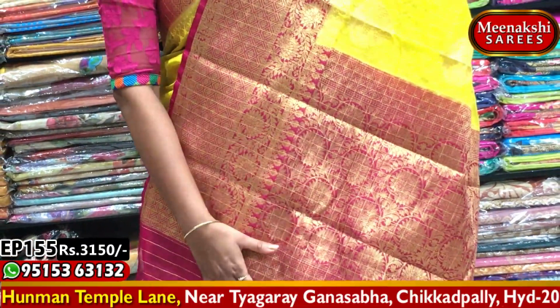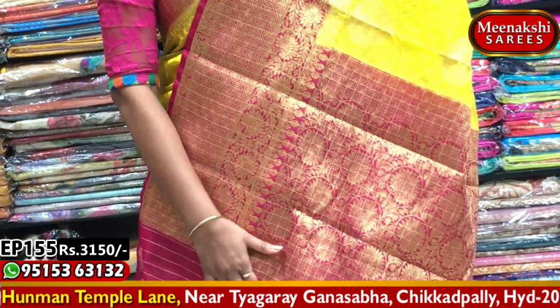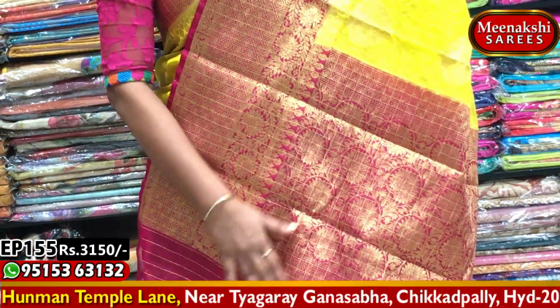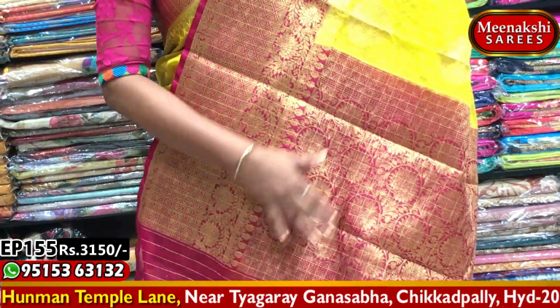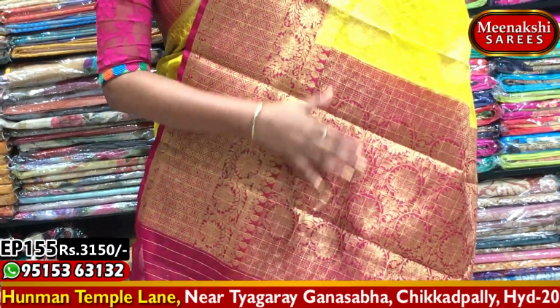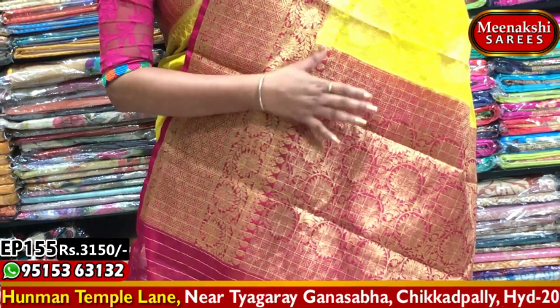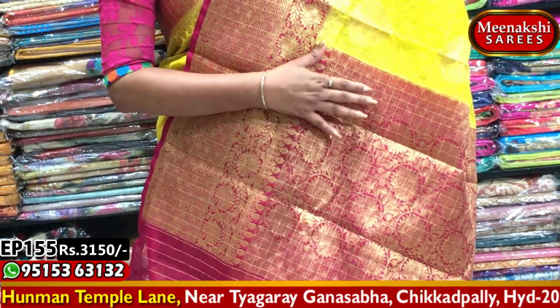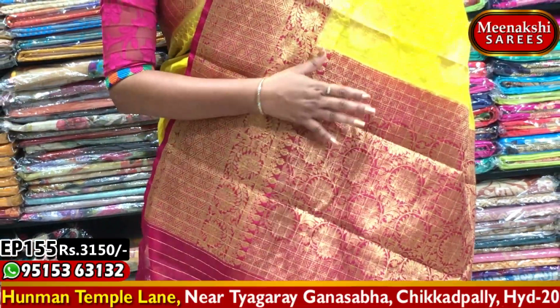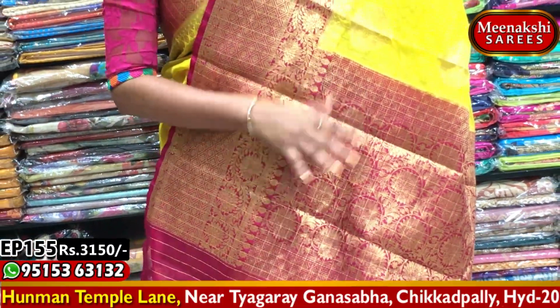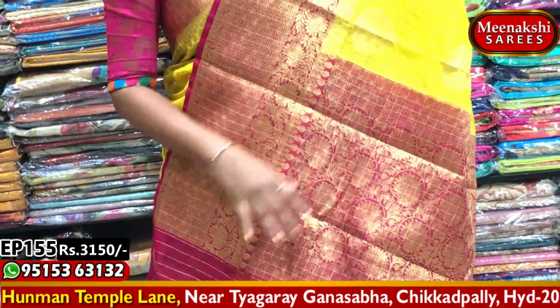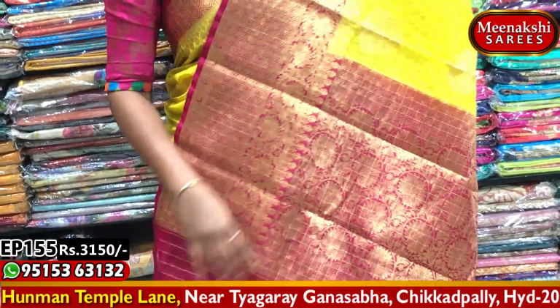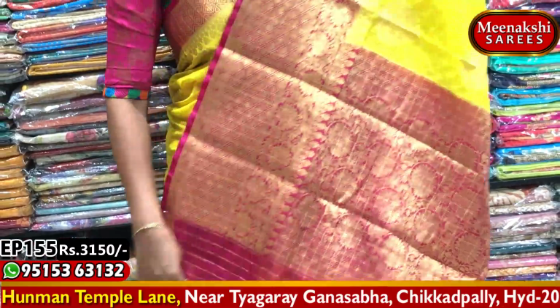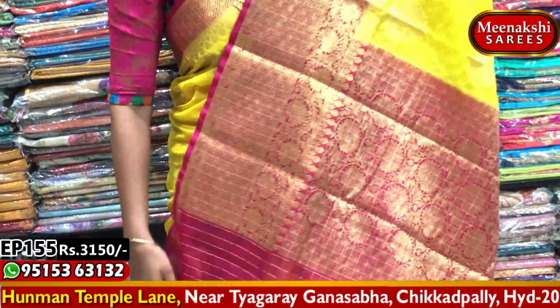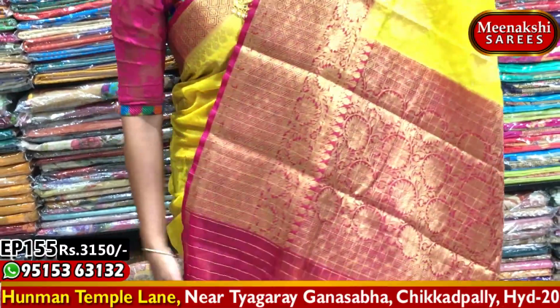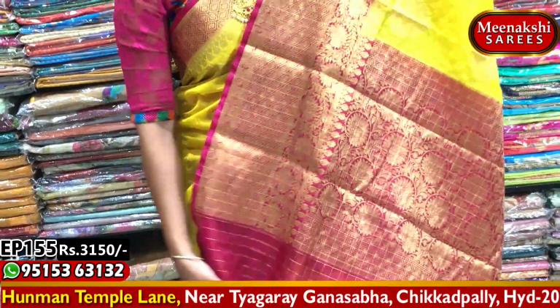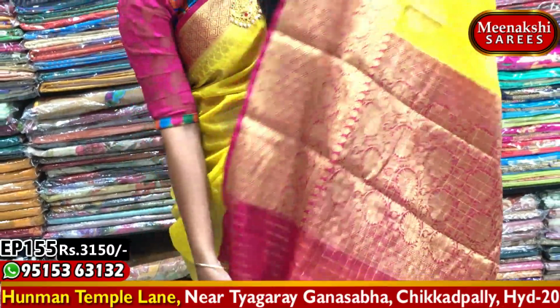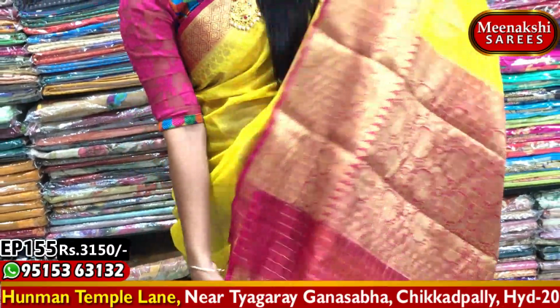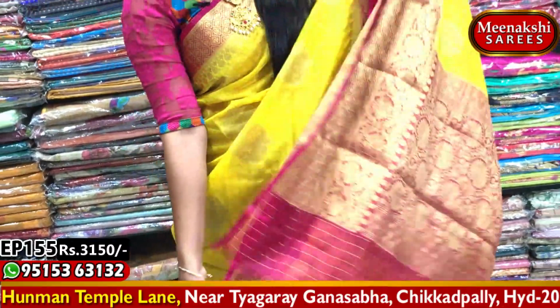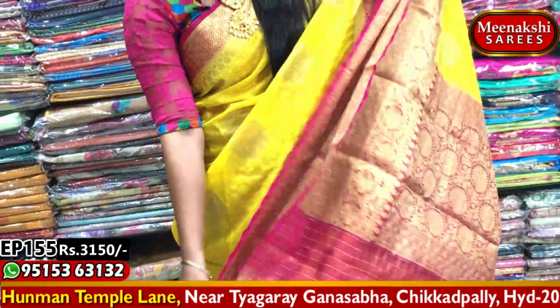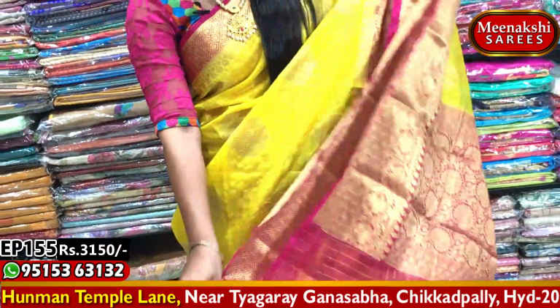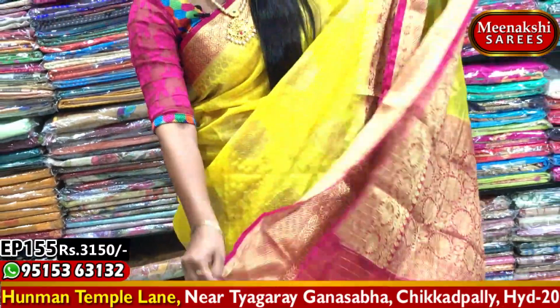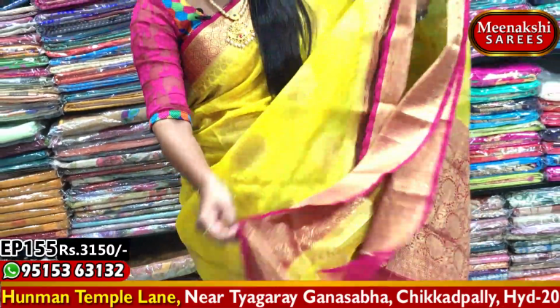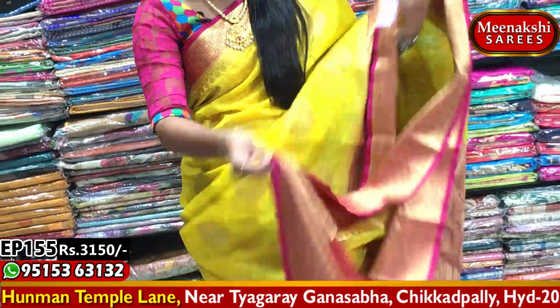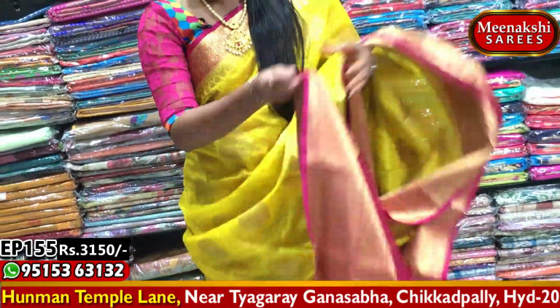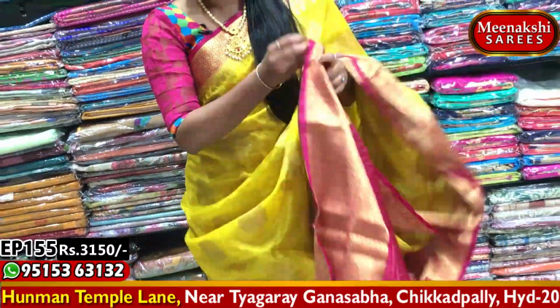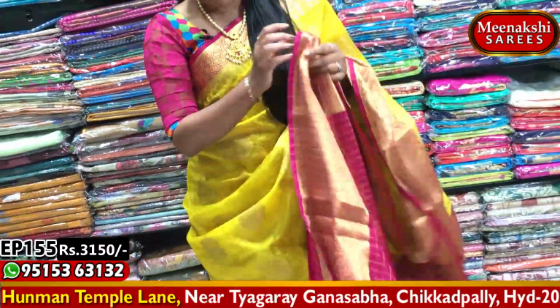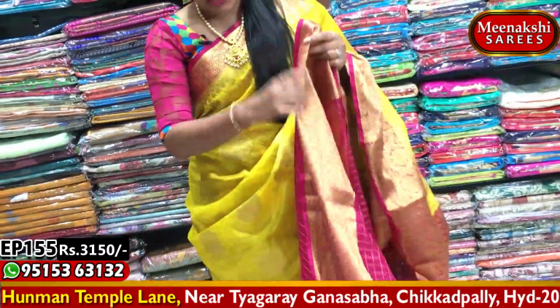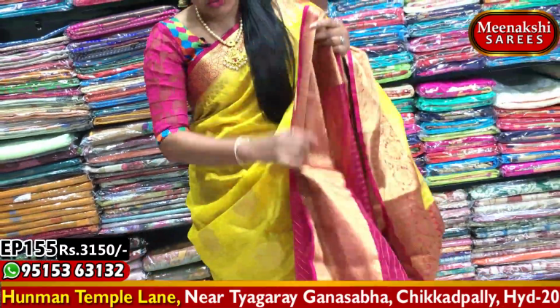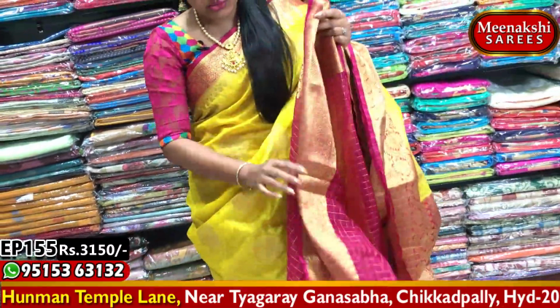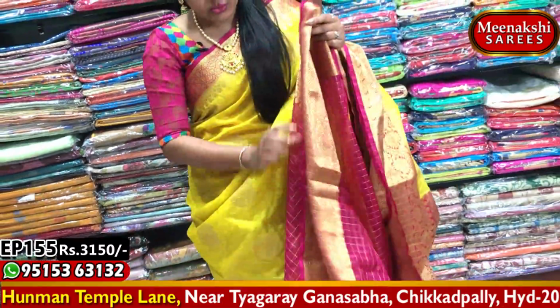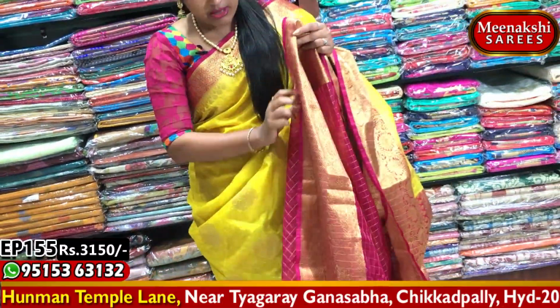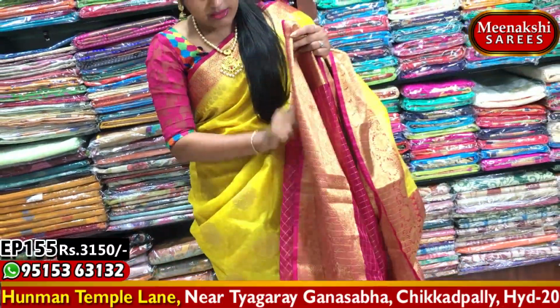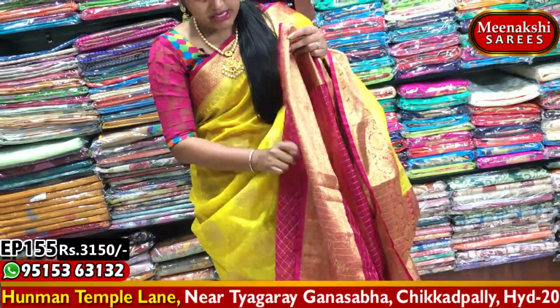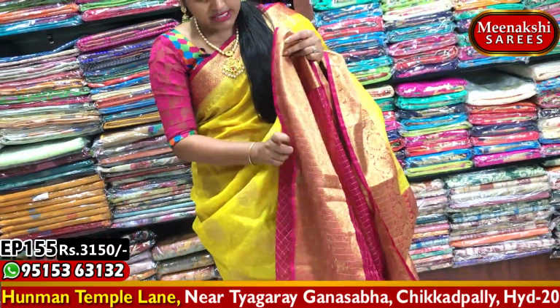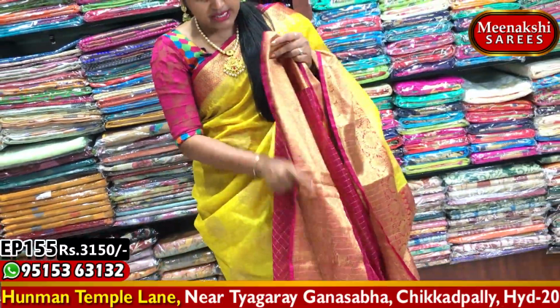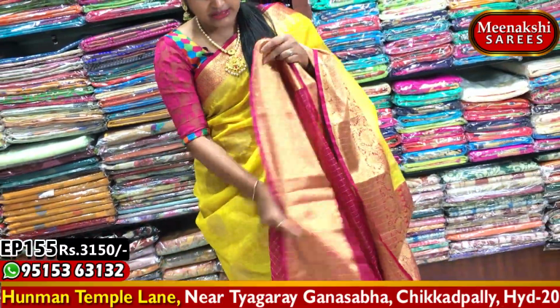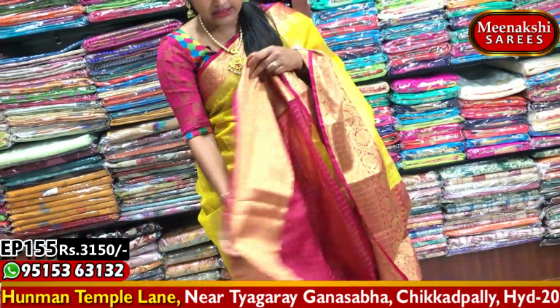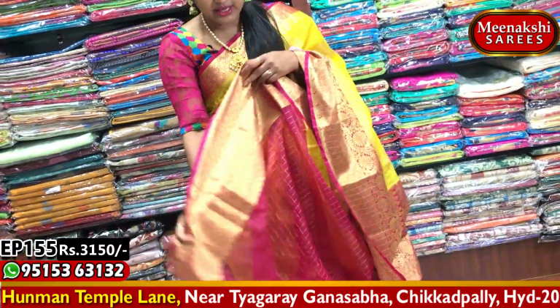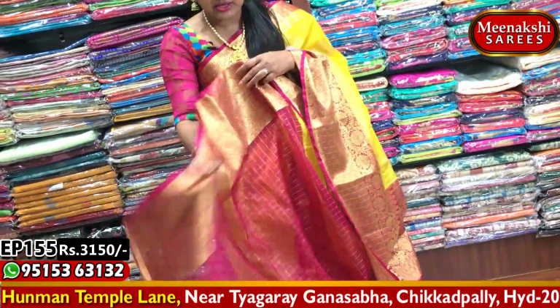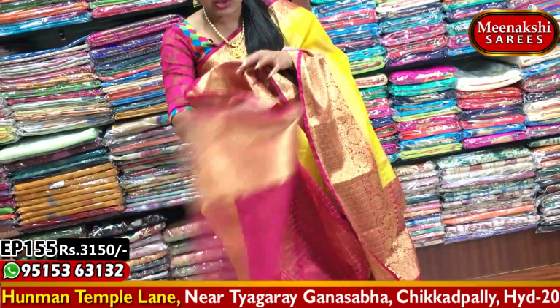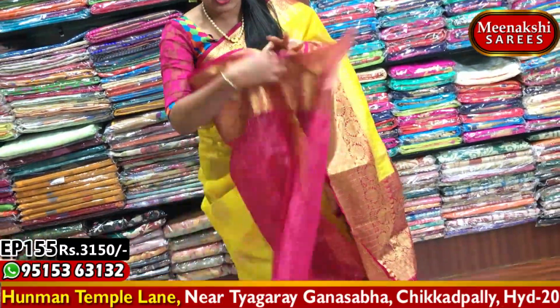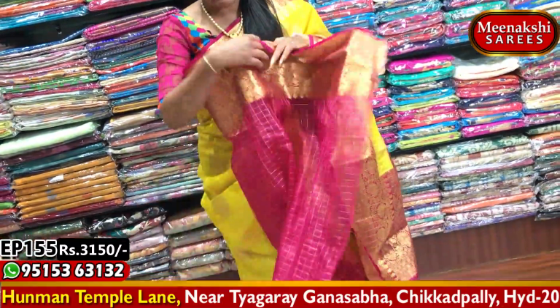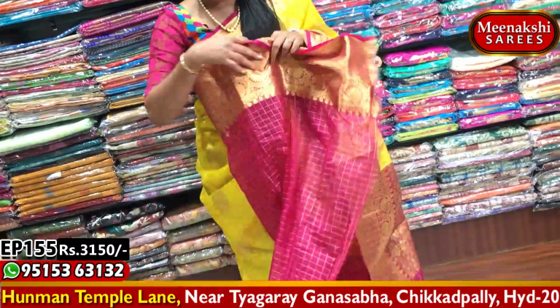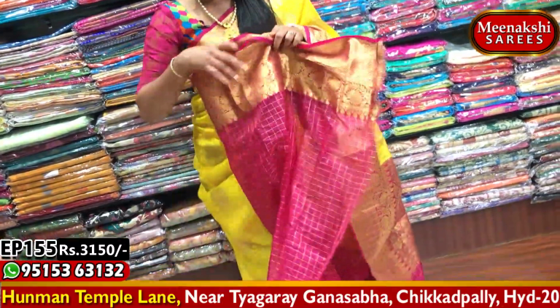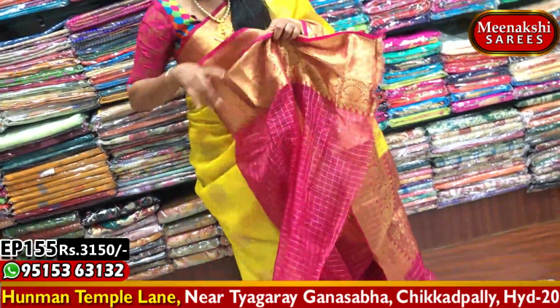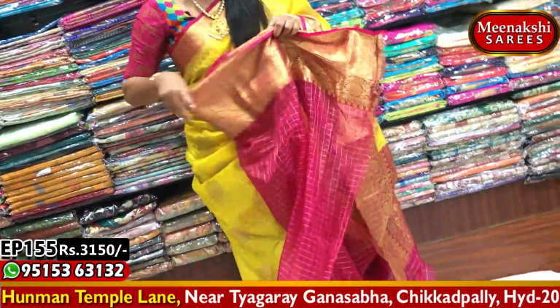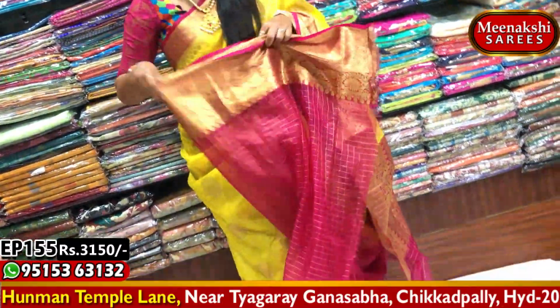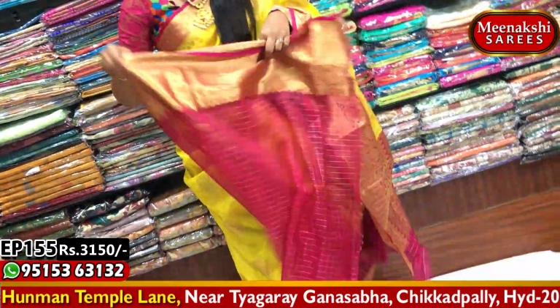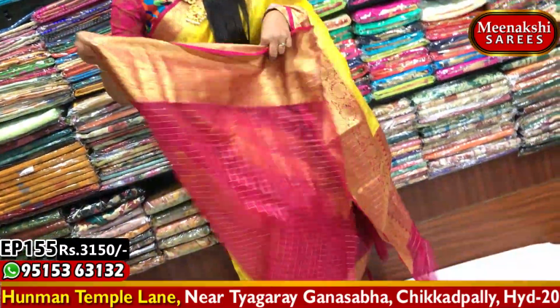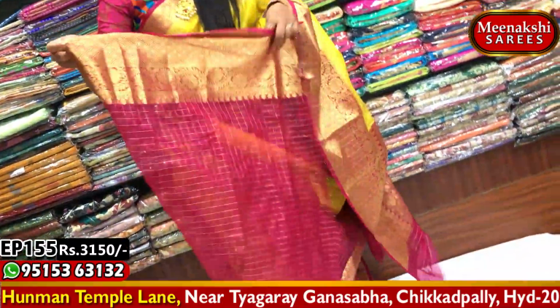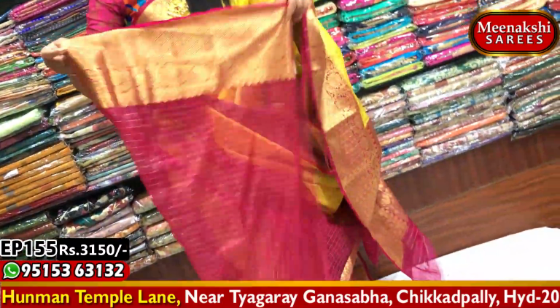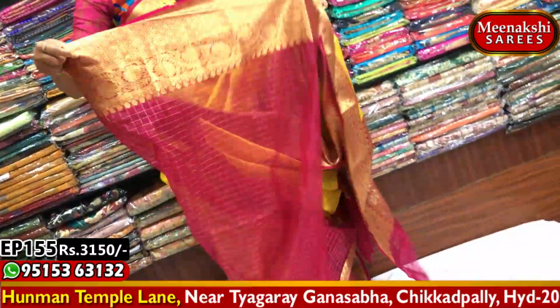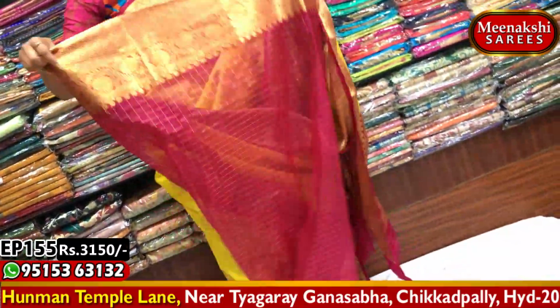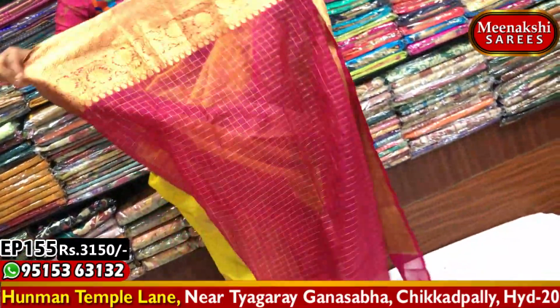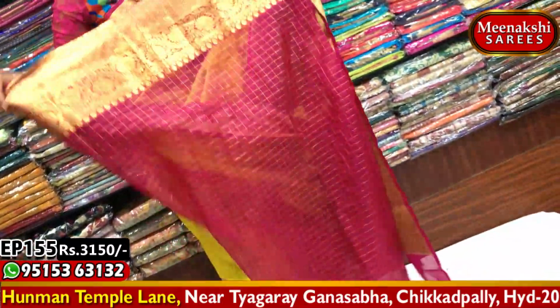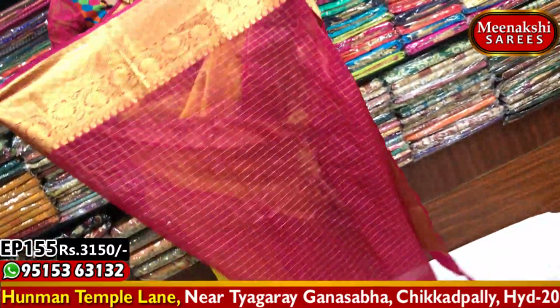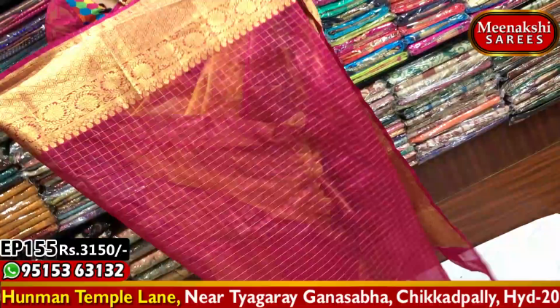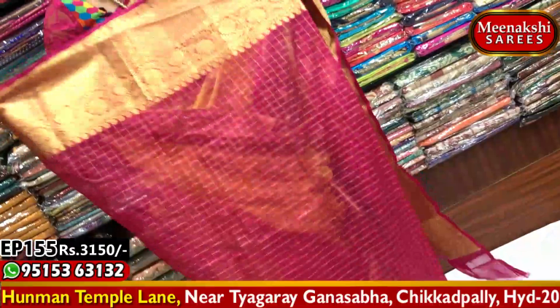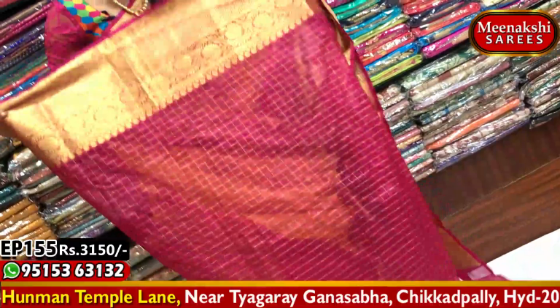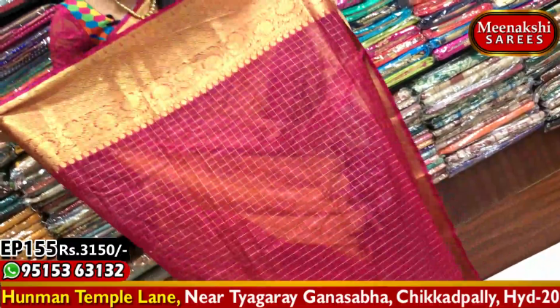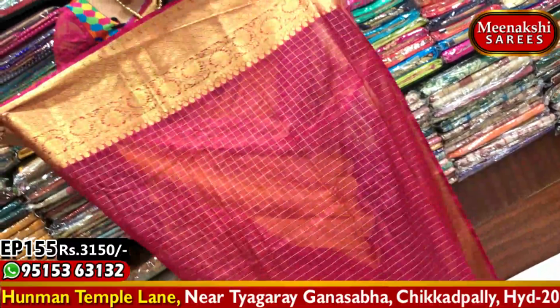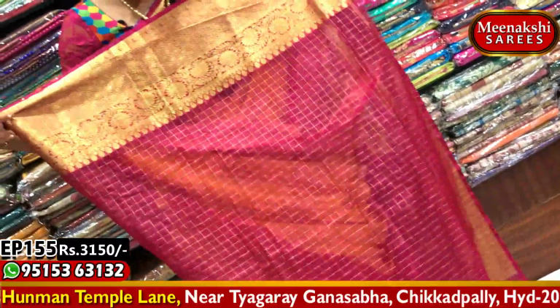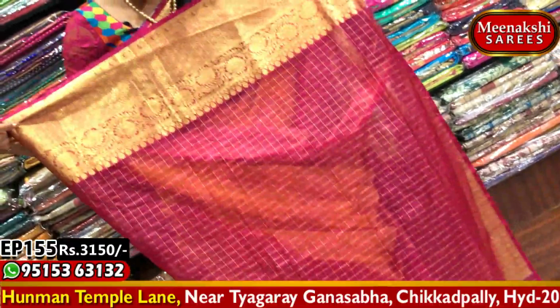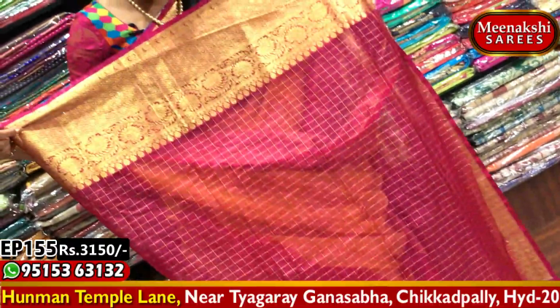It has a combination of two sides of the head. It has a very rich blouse with a pink color combination.